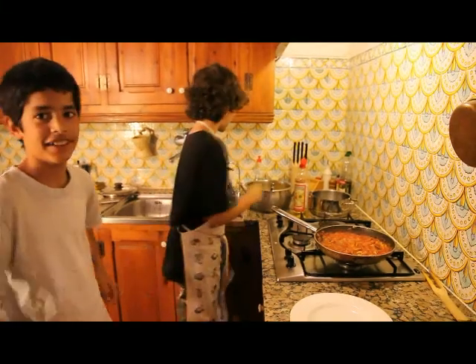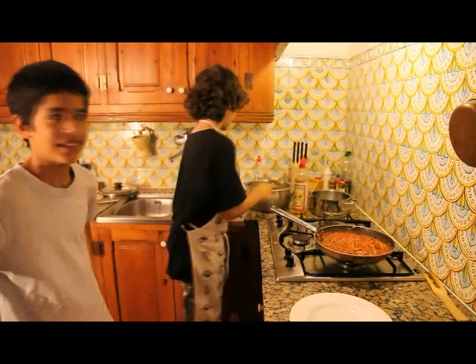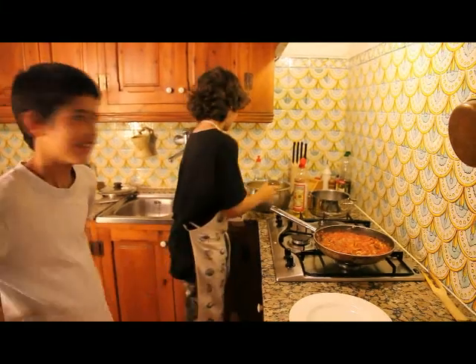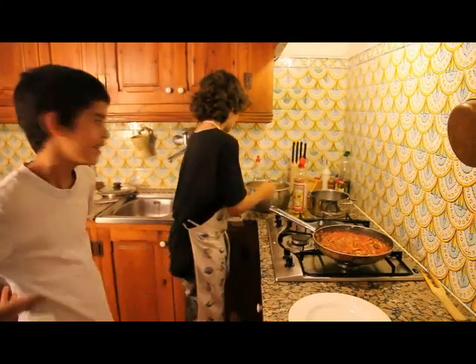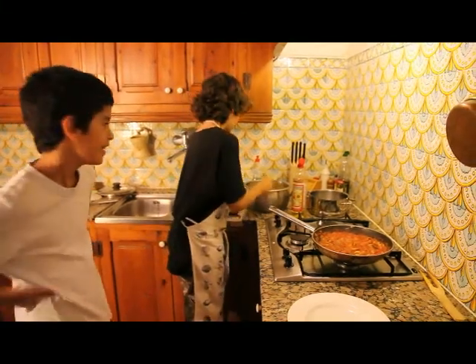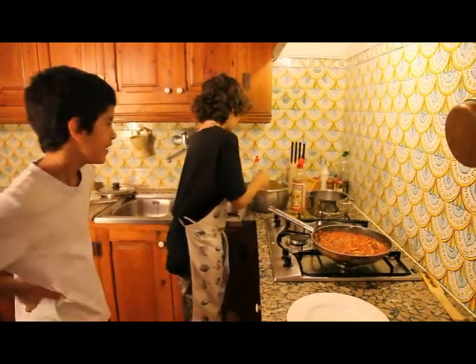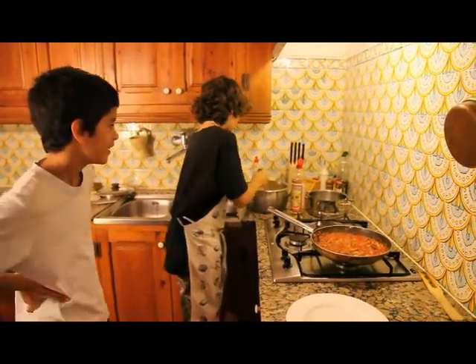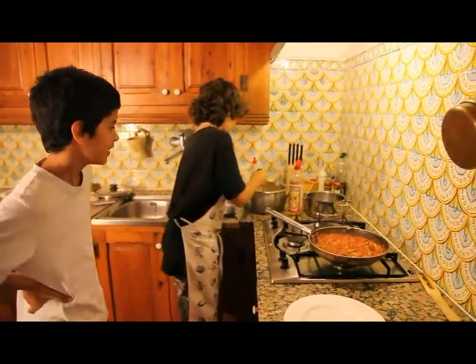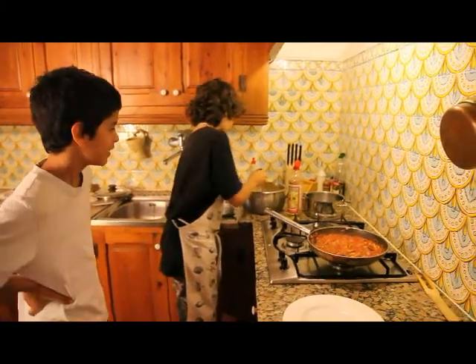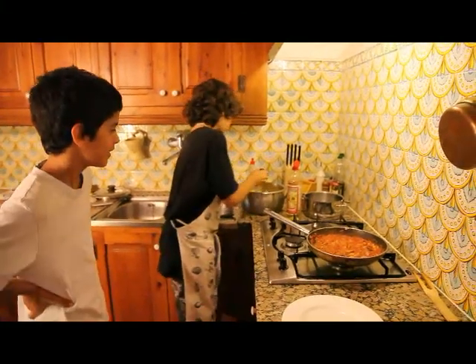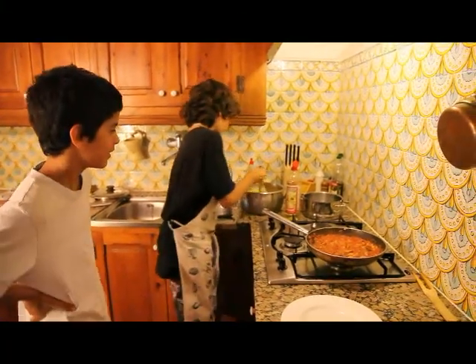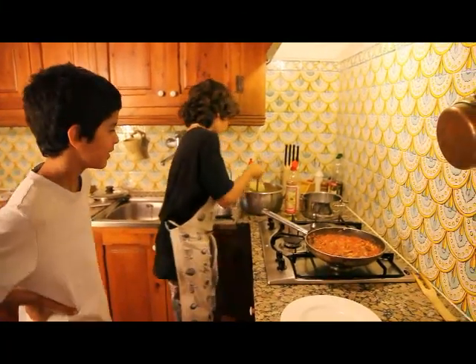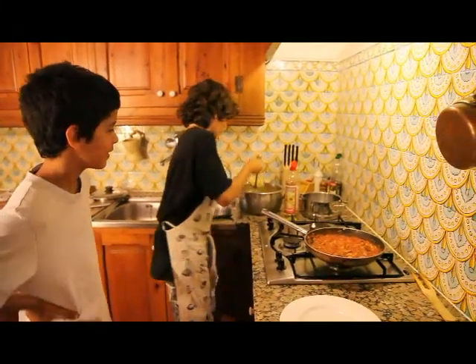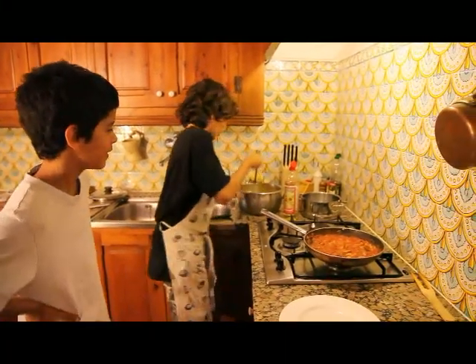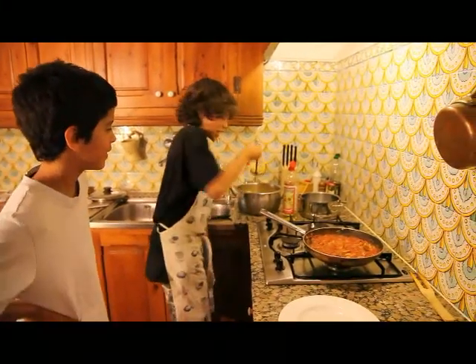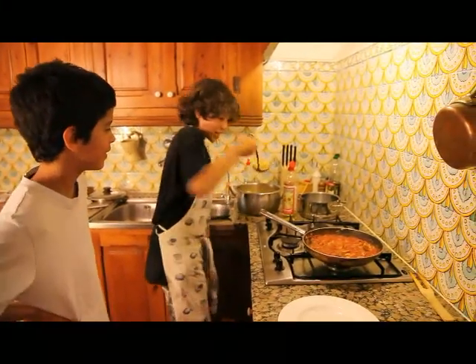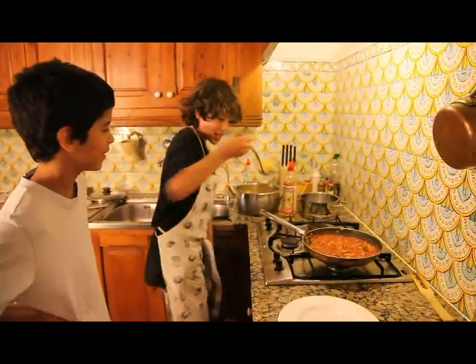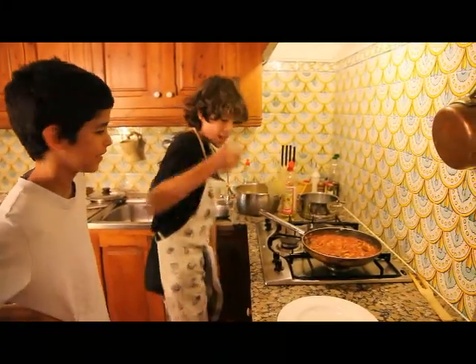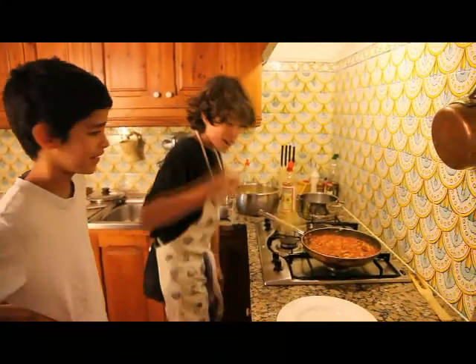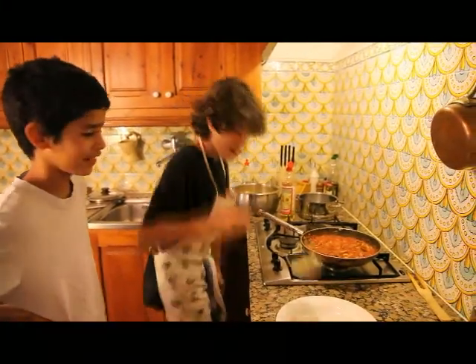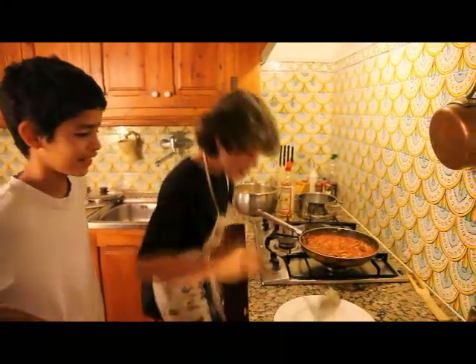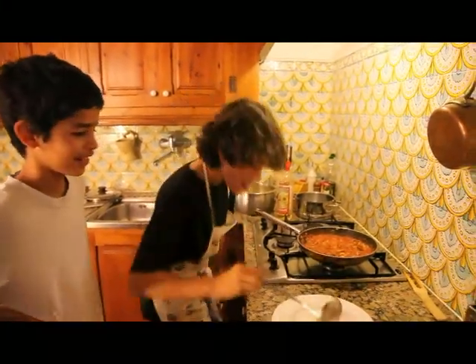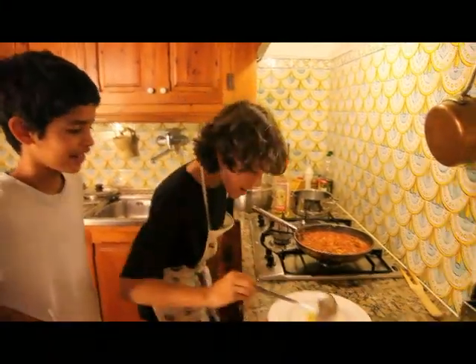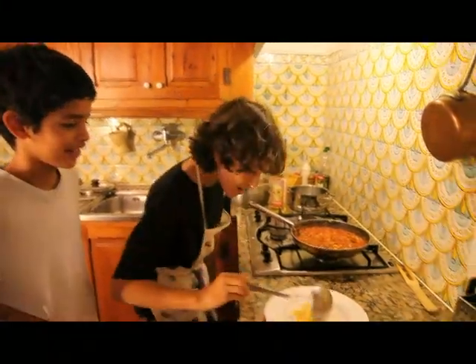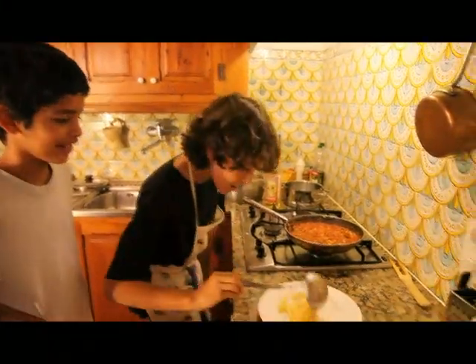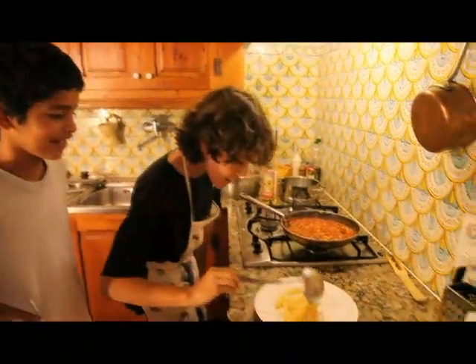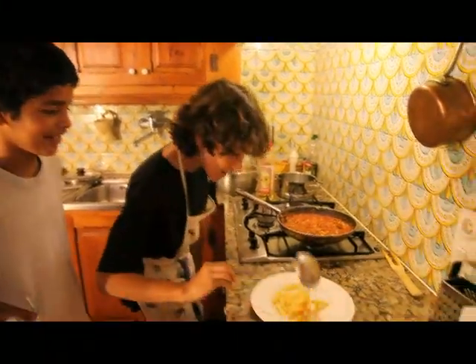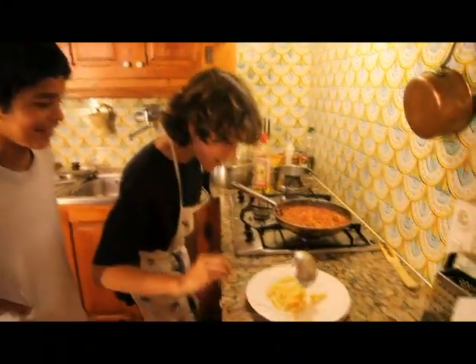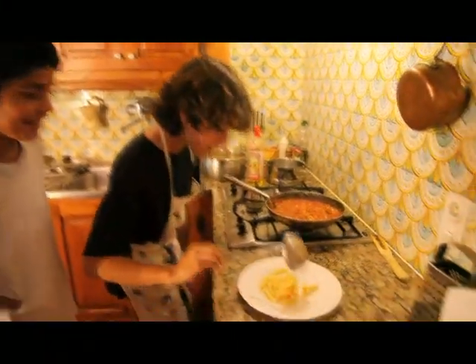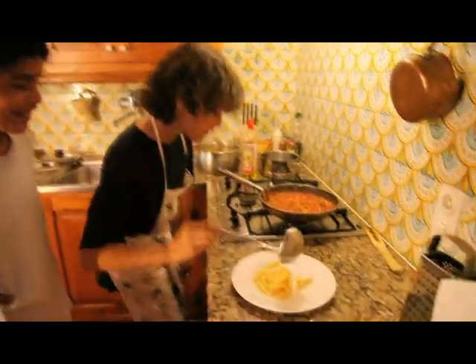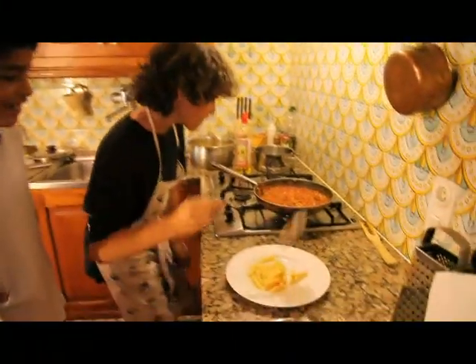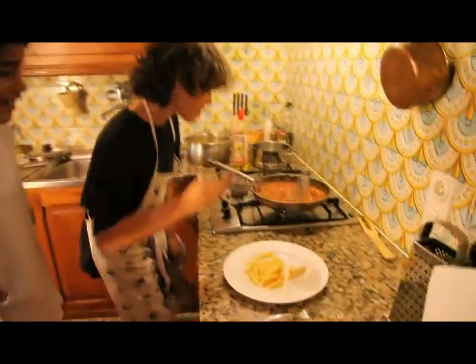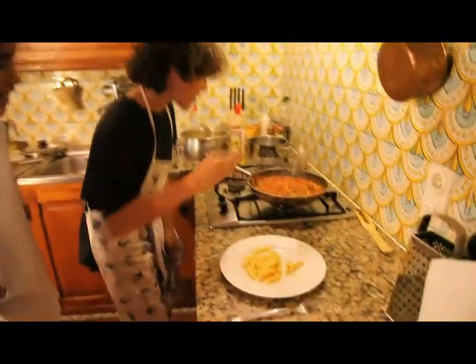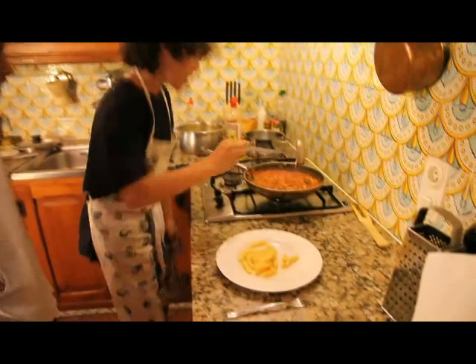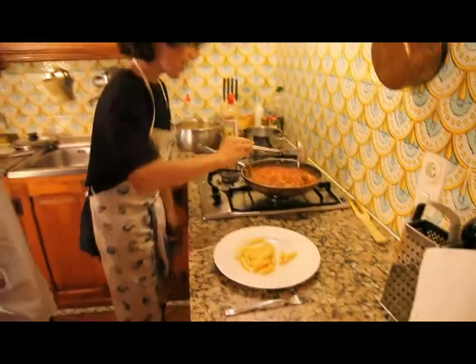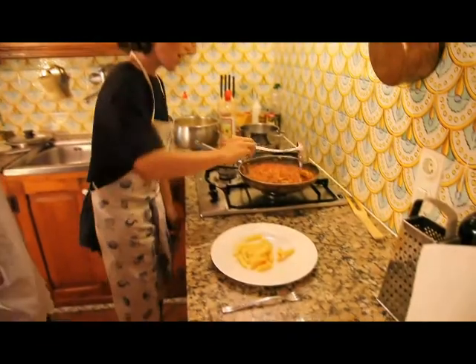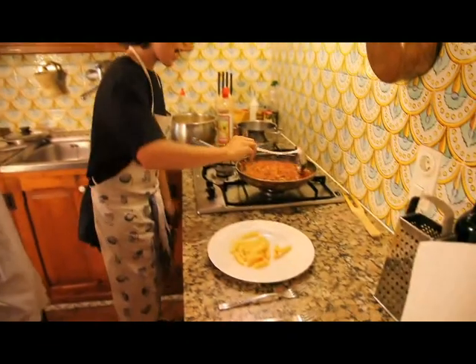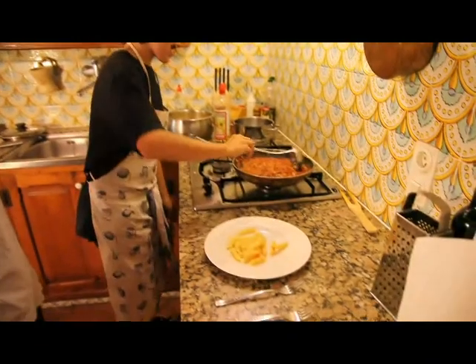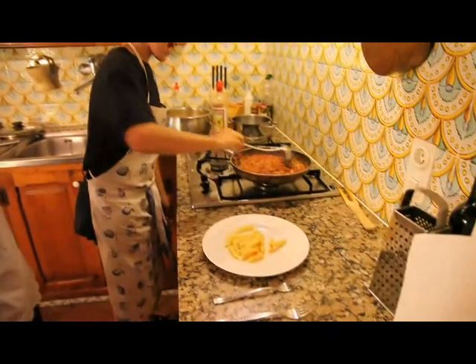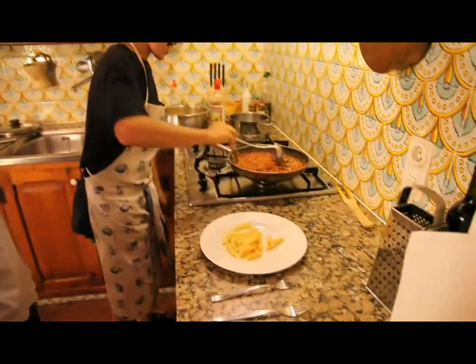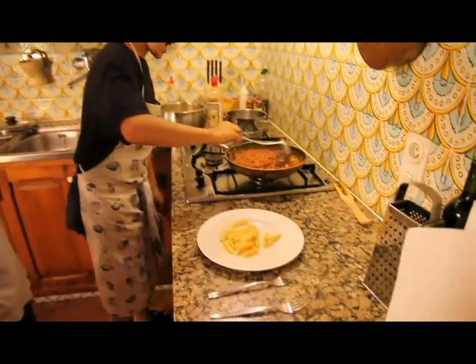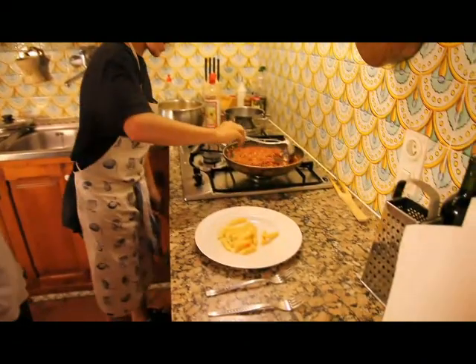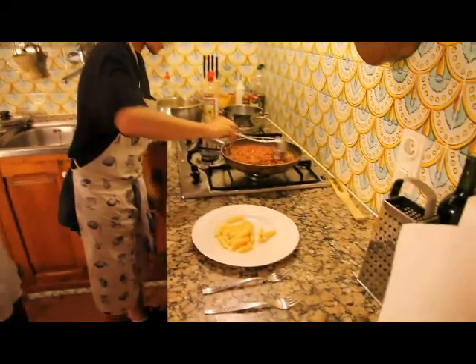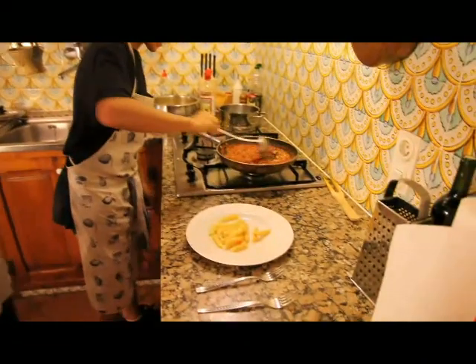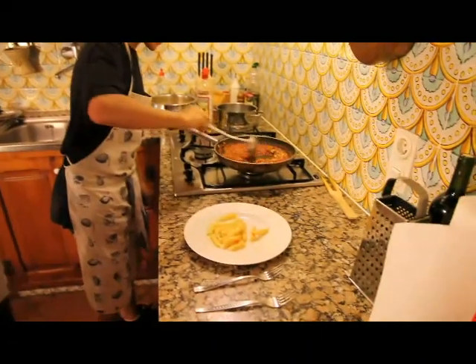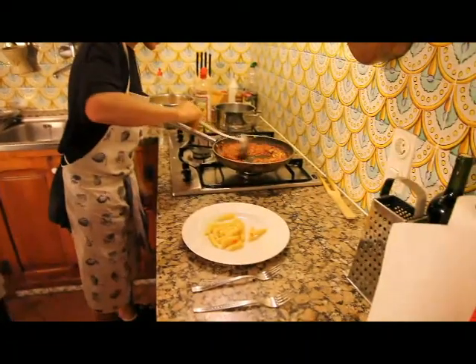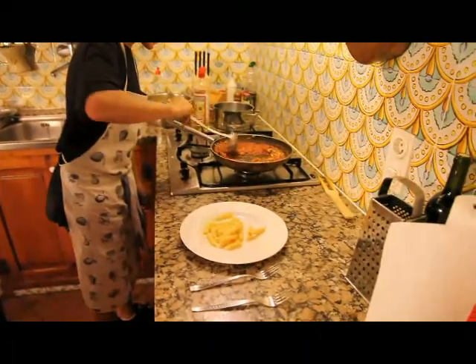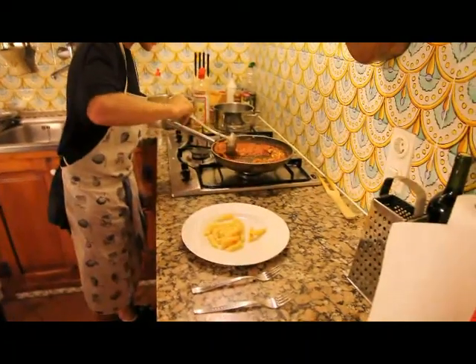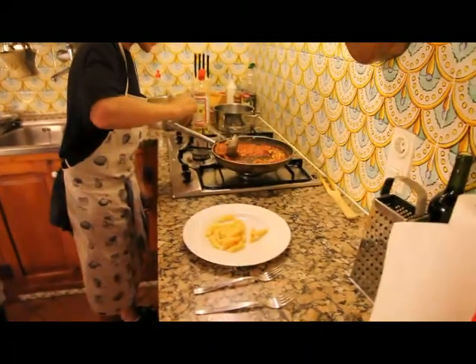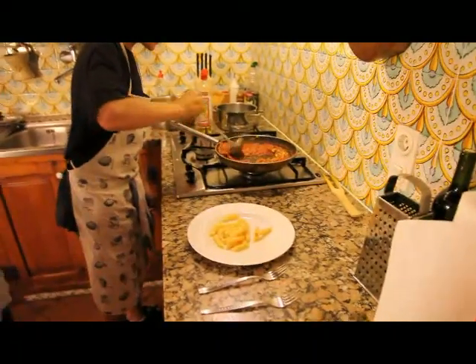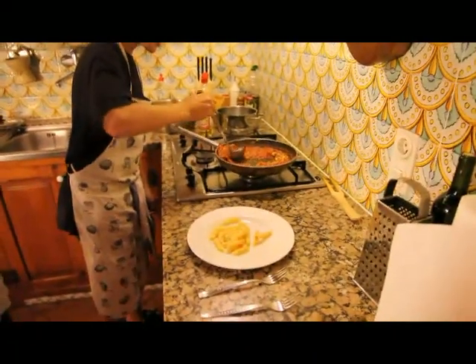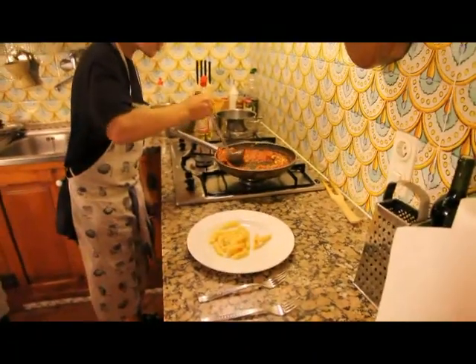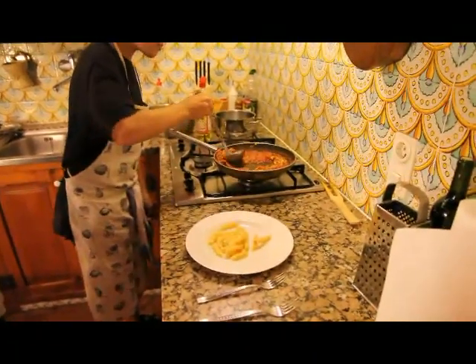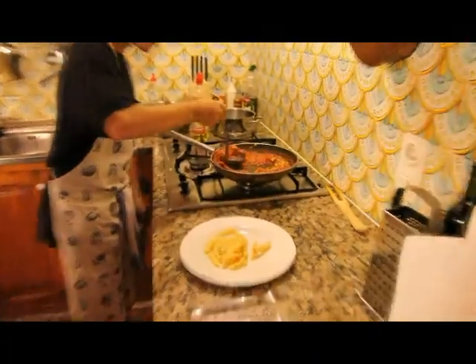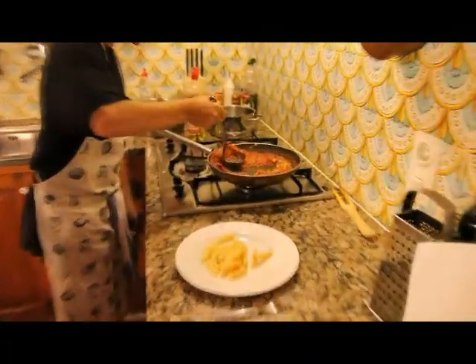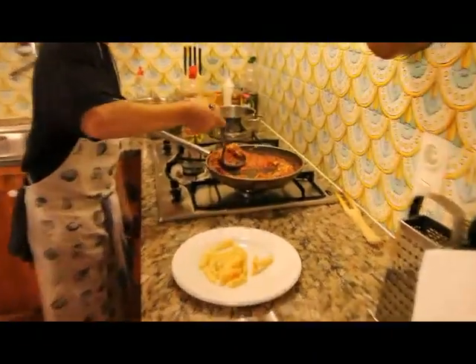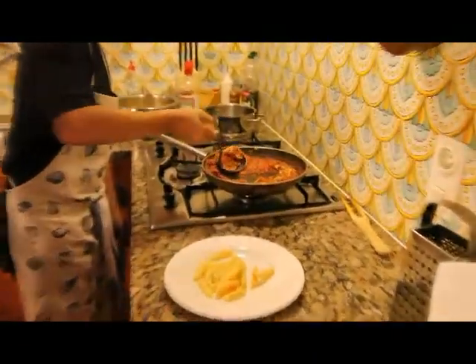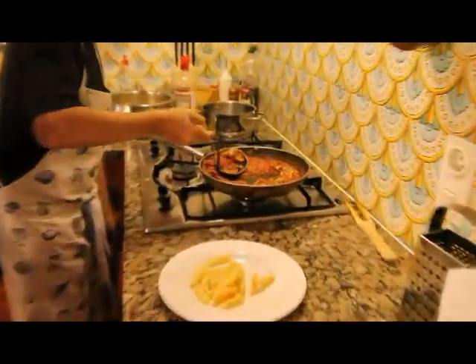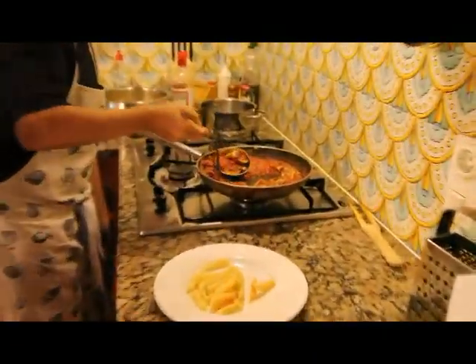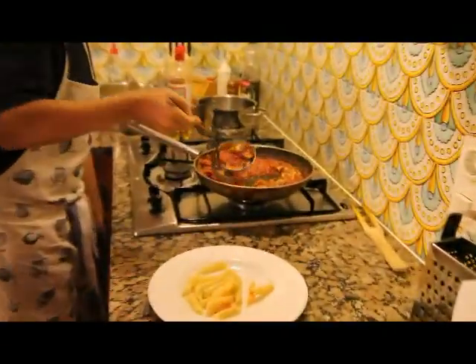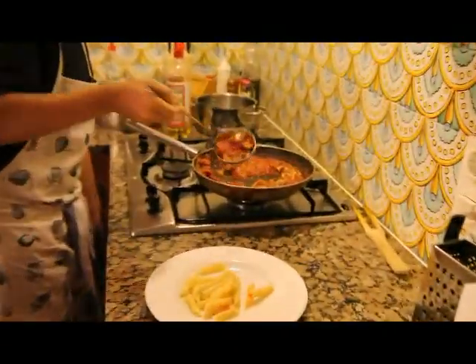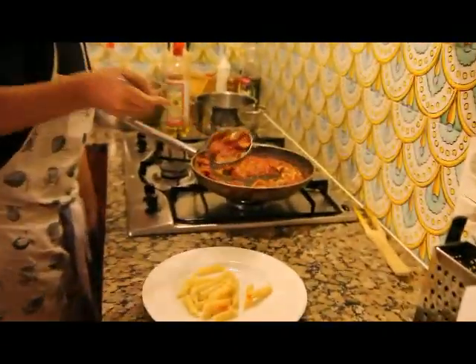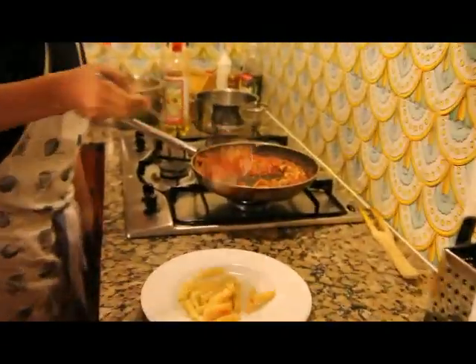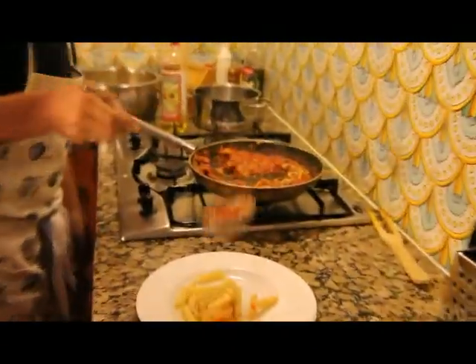The pasta is red. Some sauce in the plate.